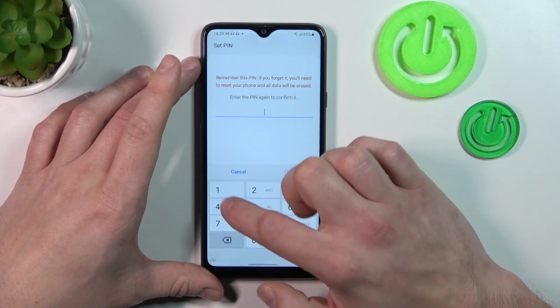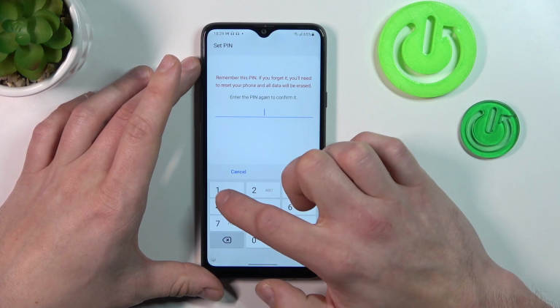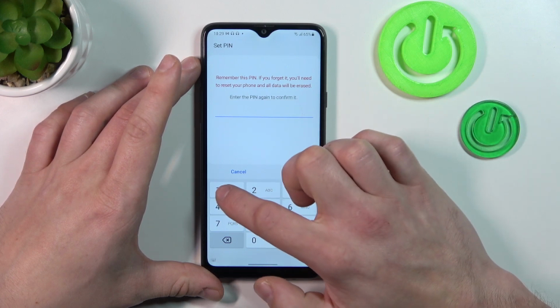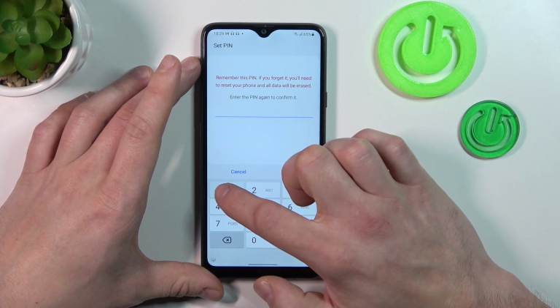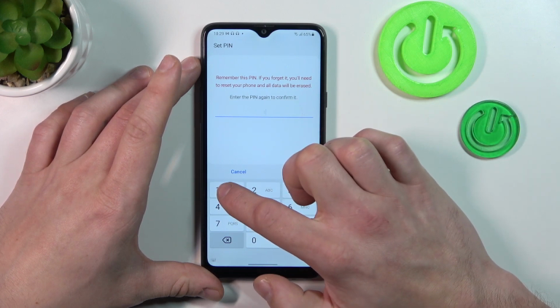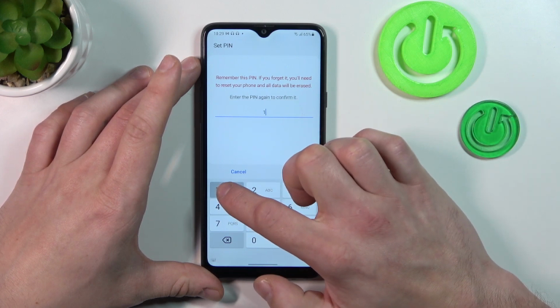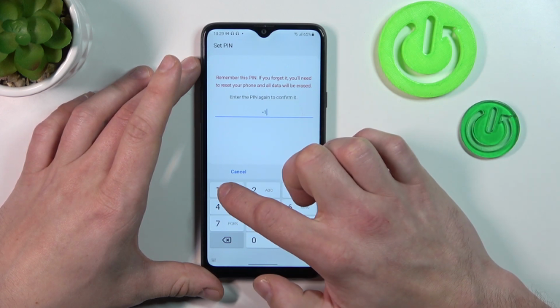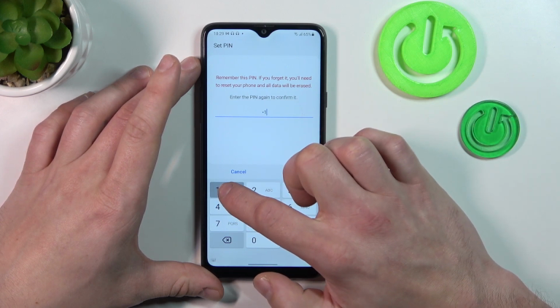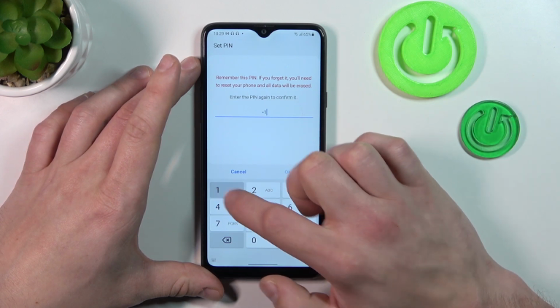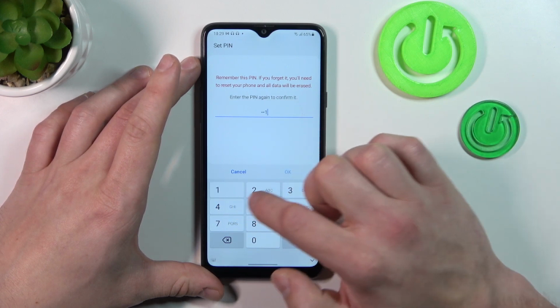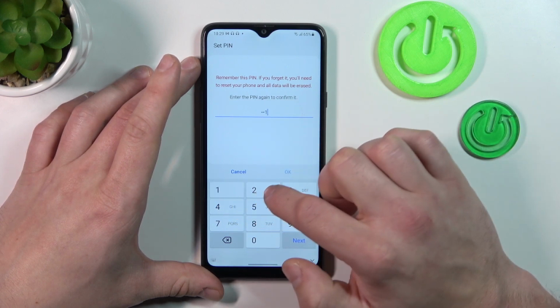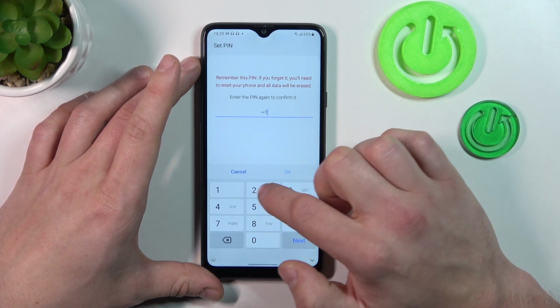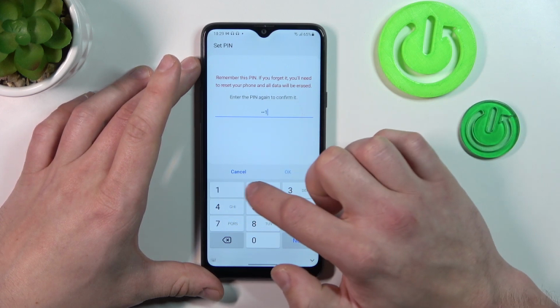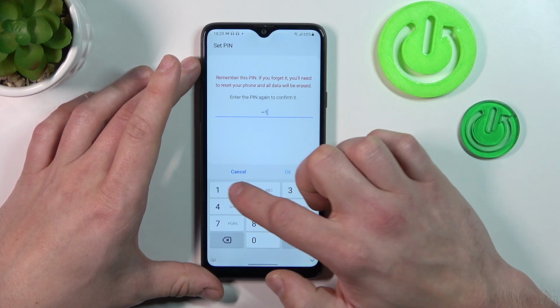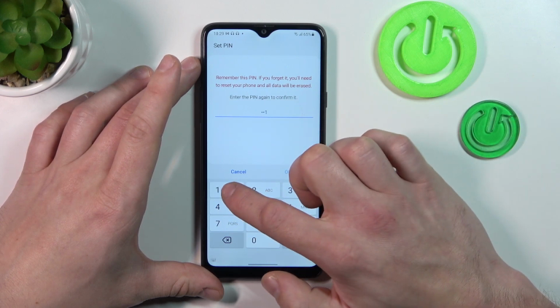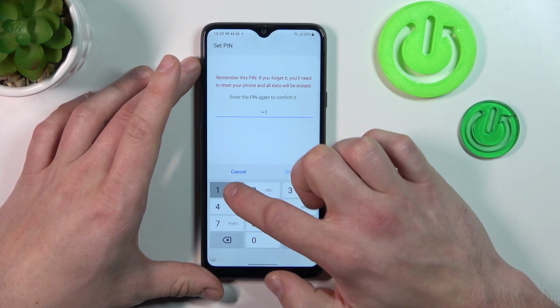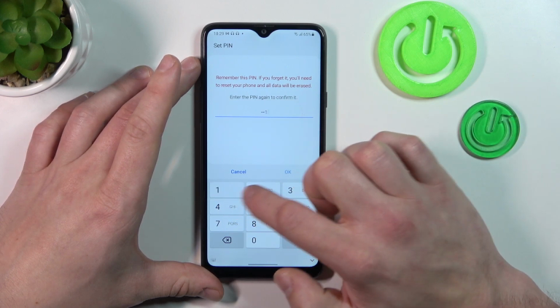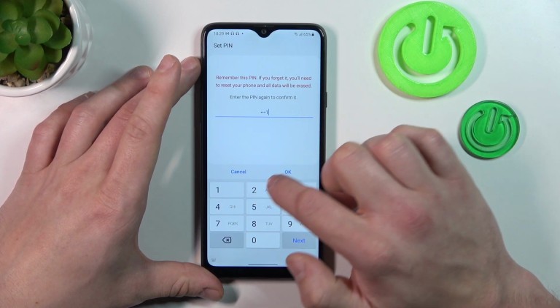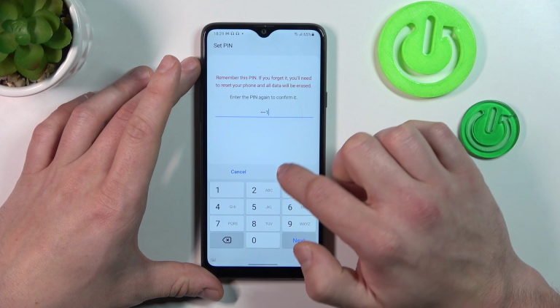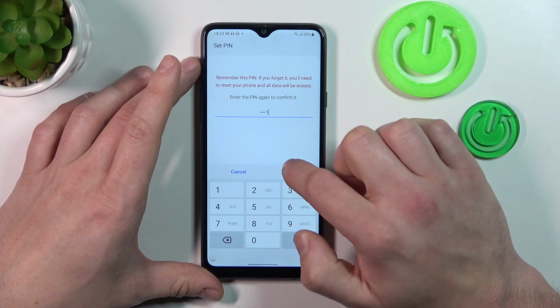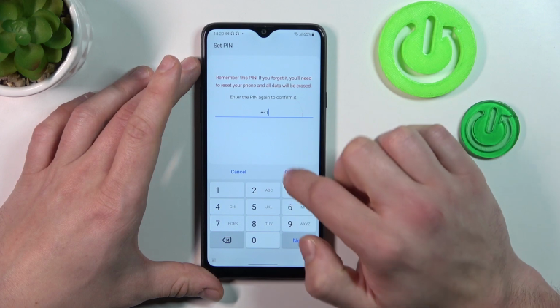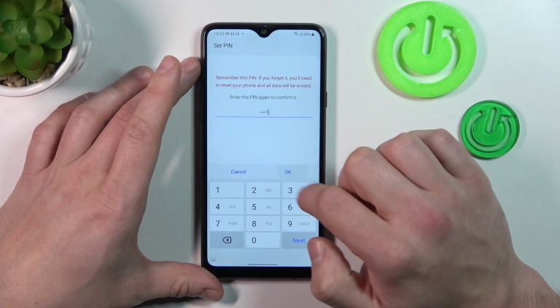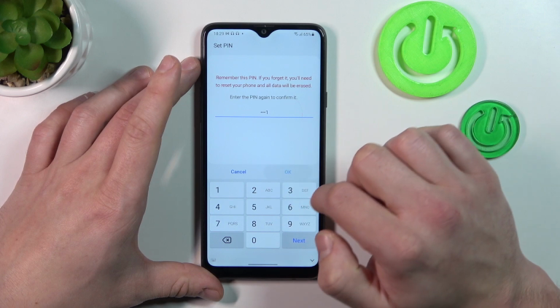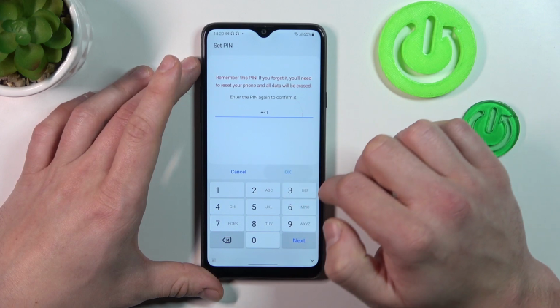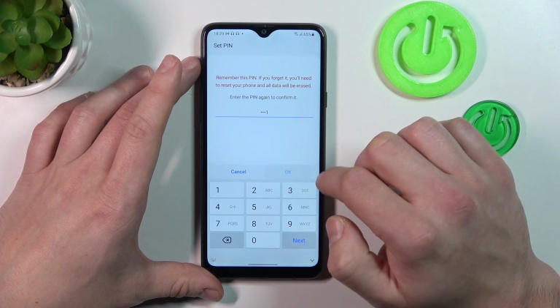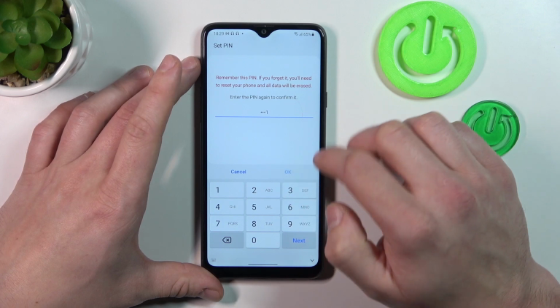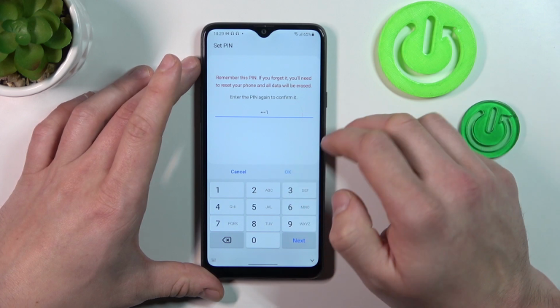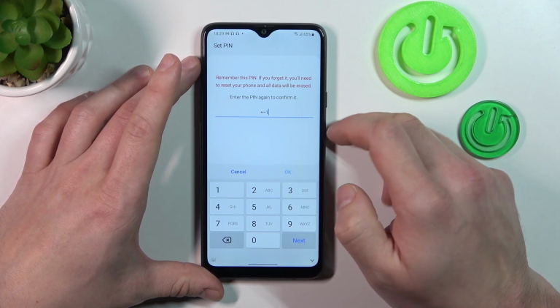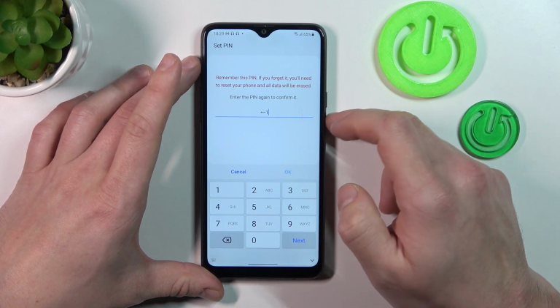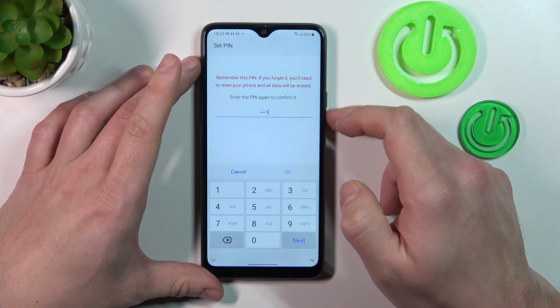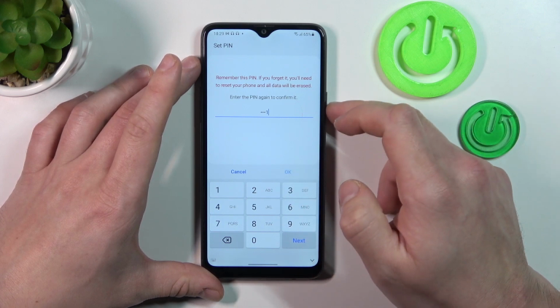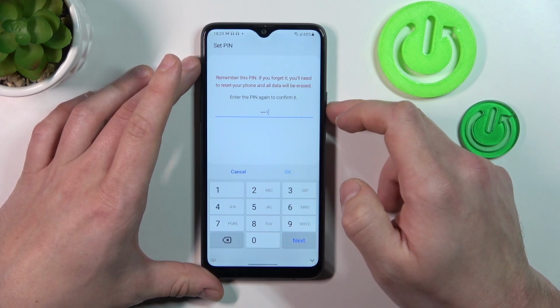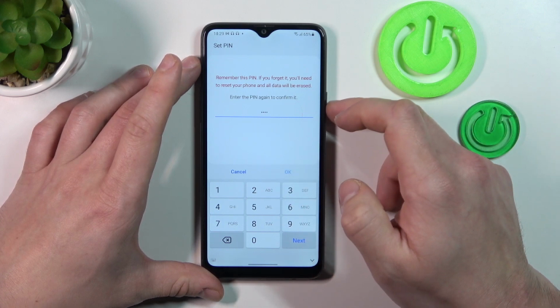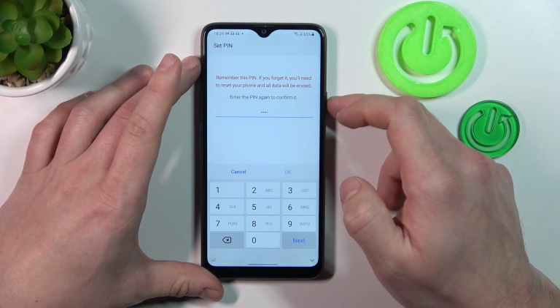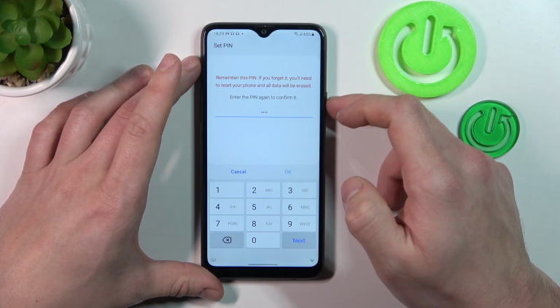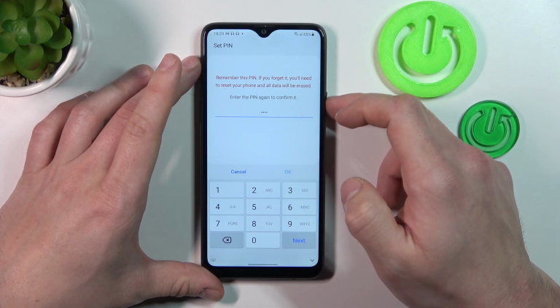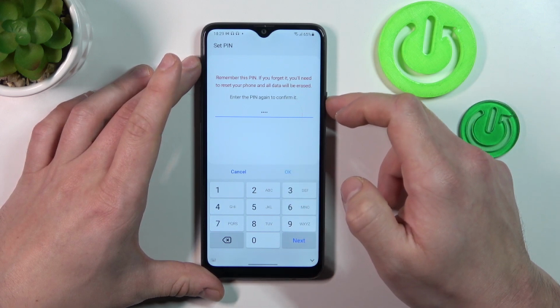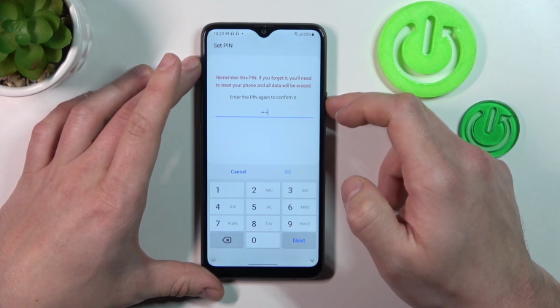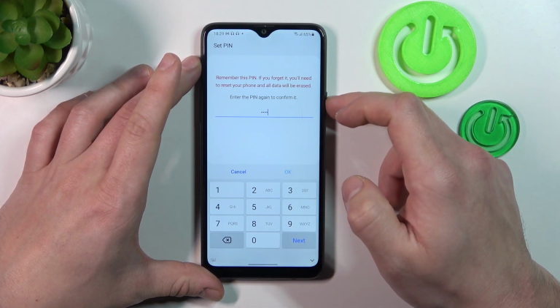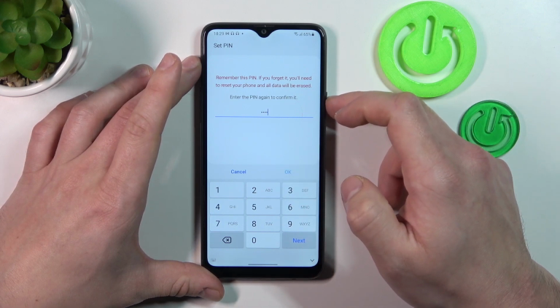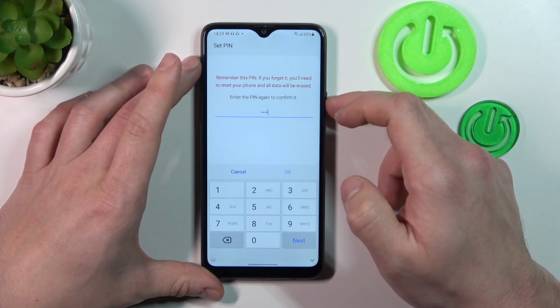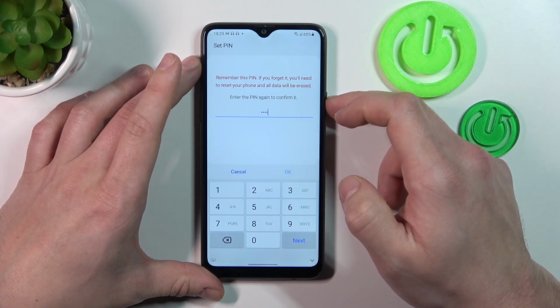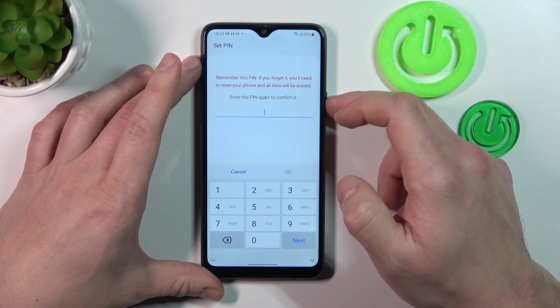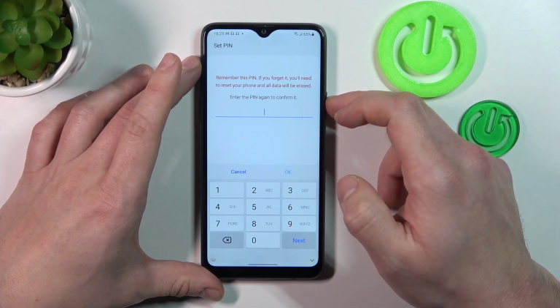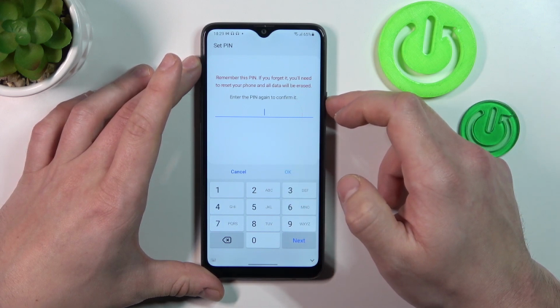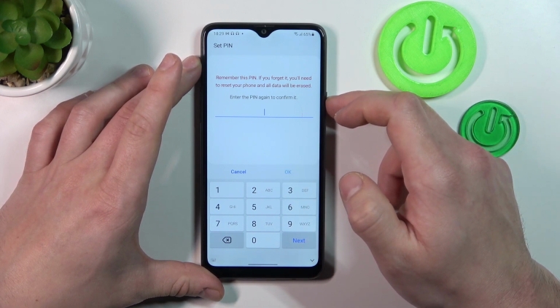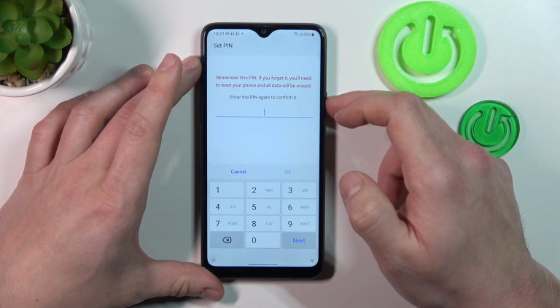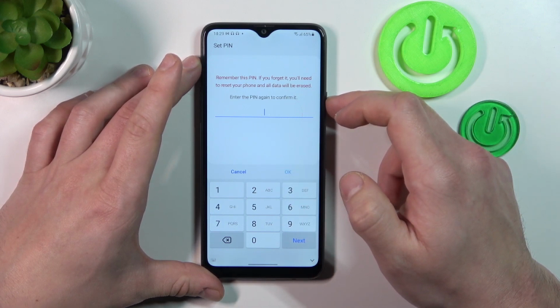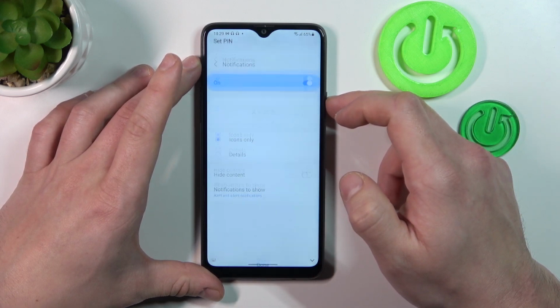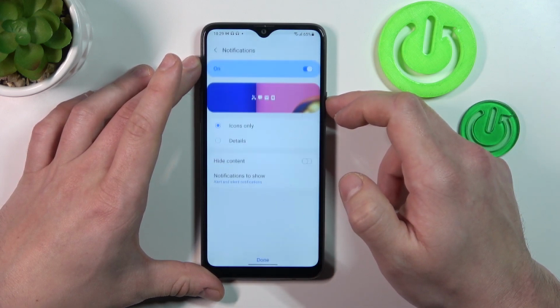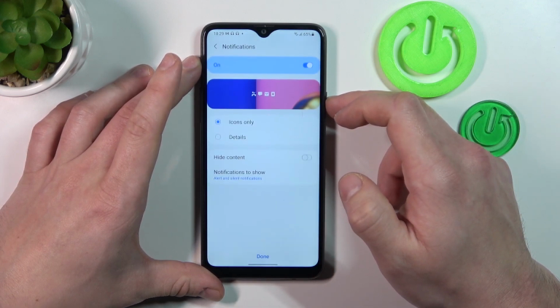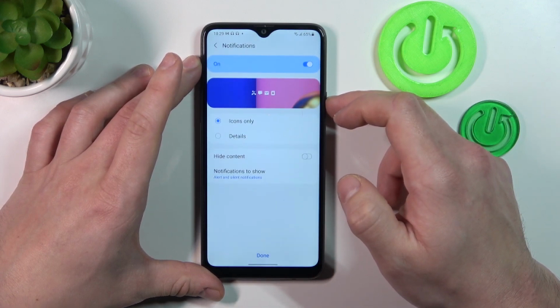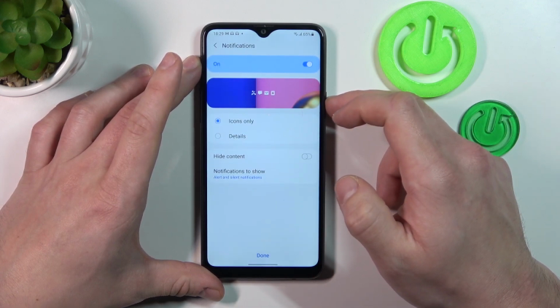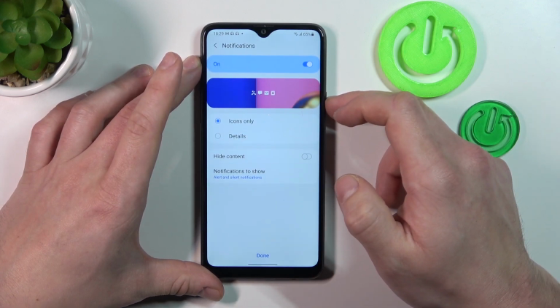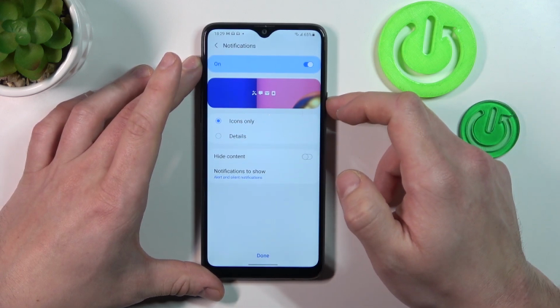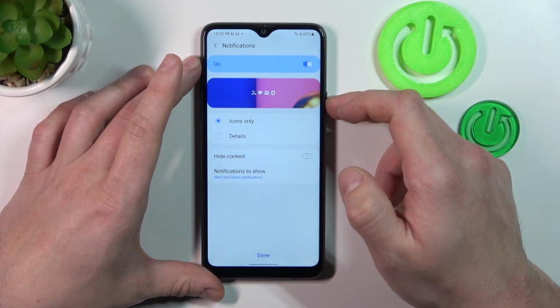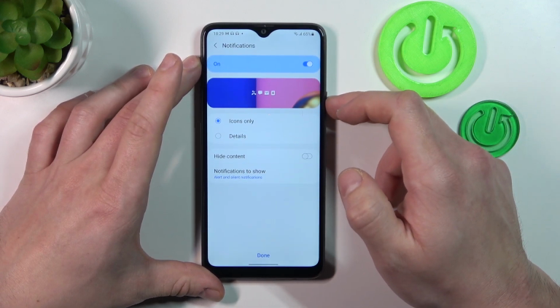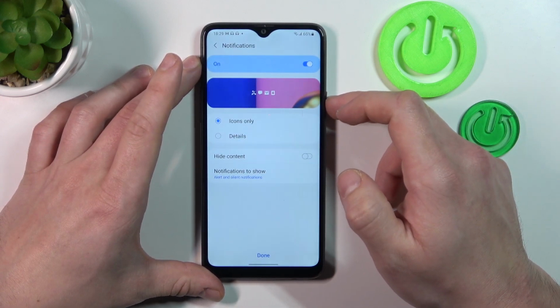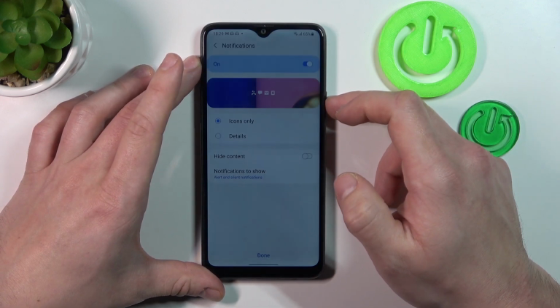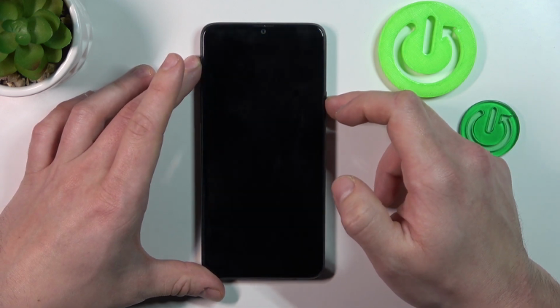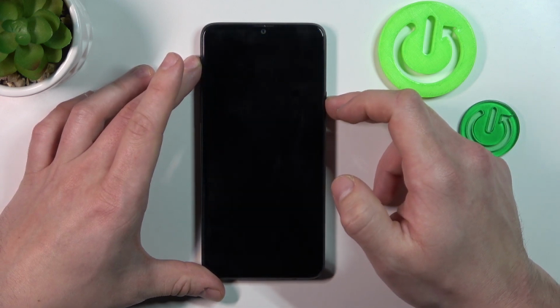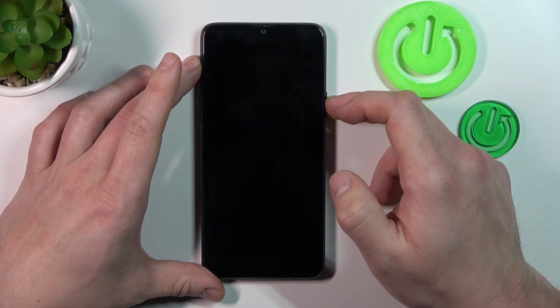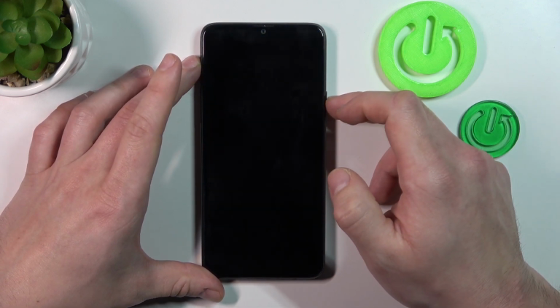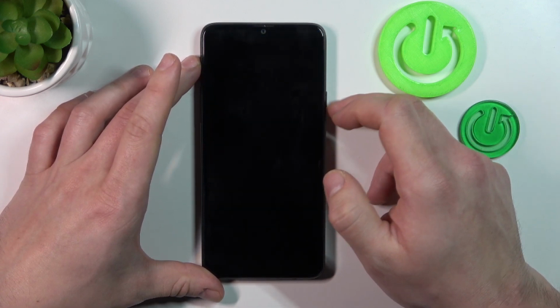Continue and confirm it. Now enter your PIN to unlock the phone.